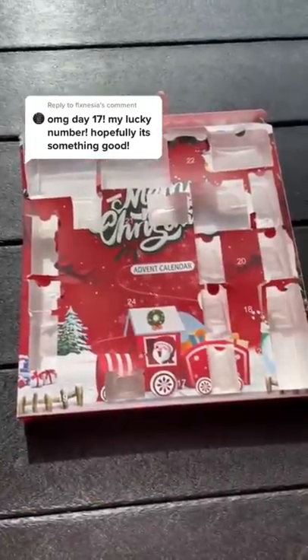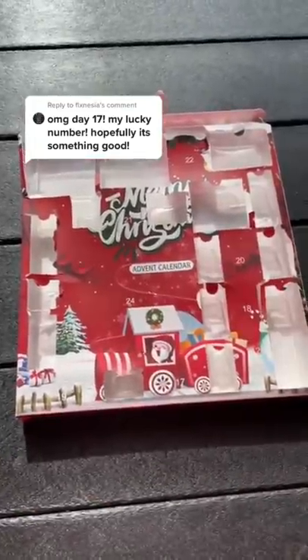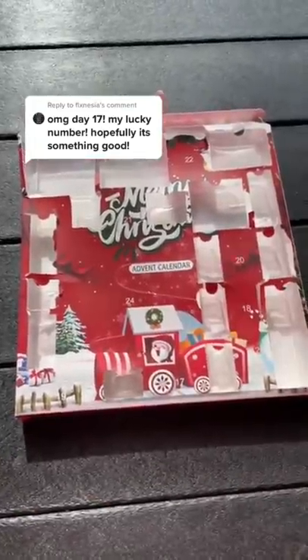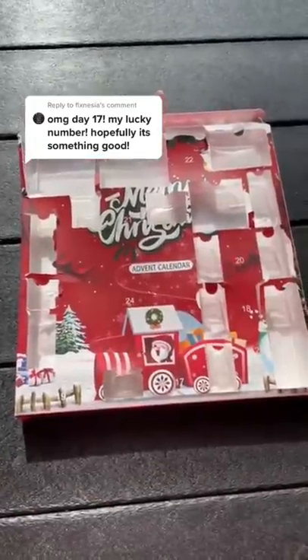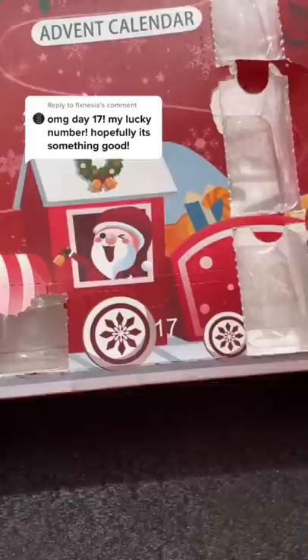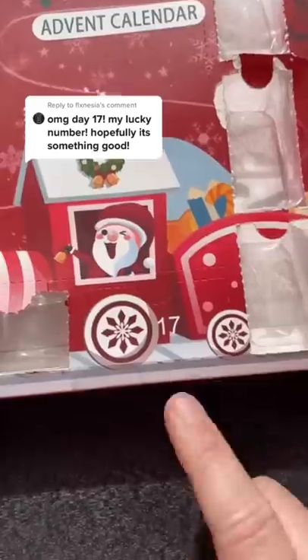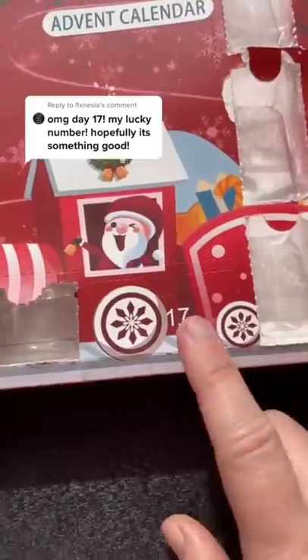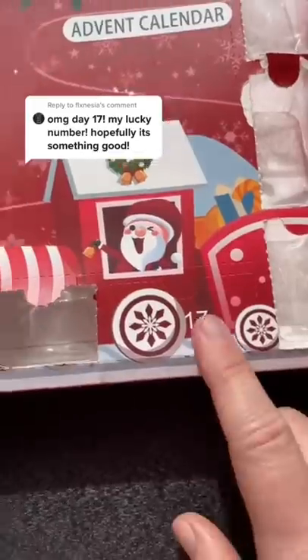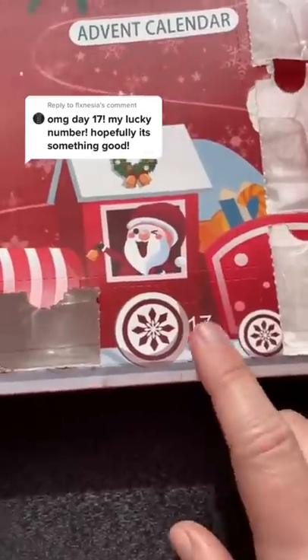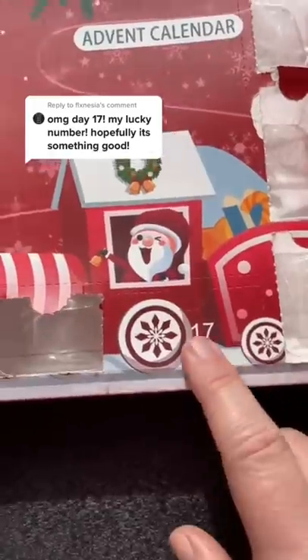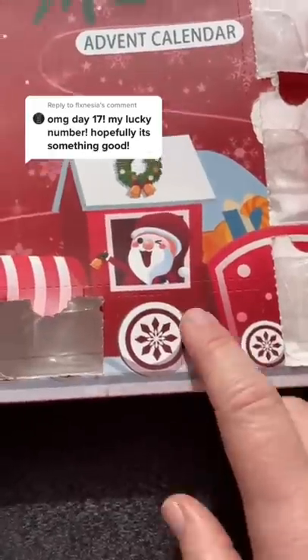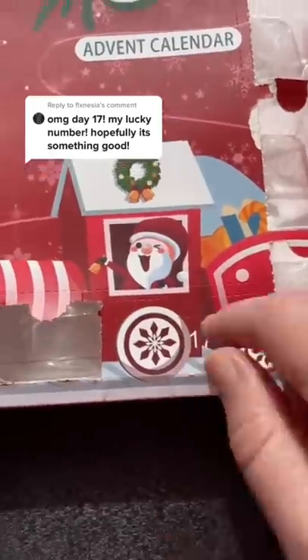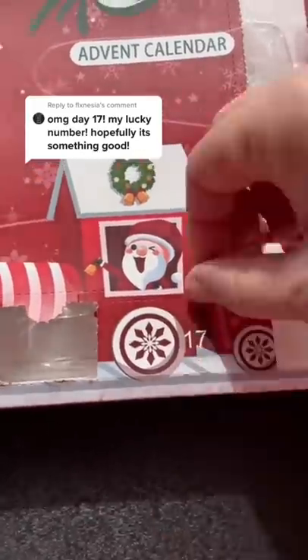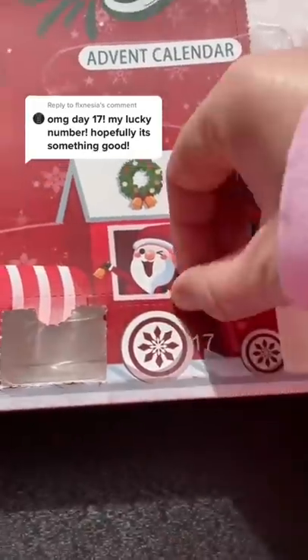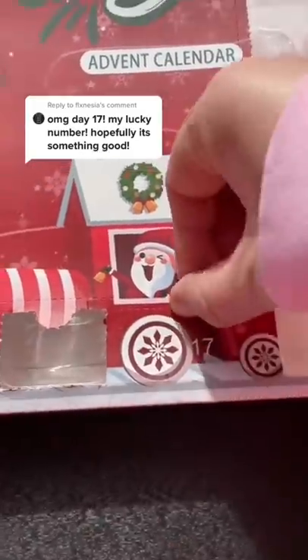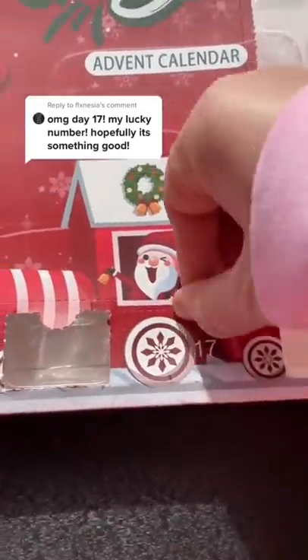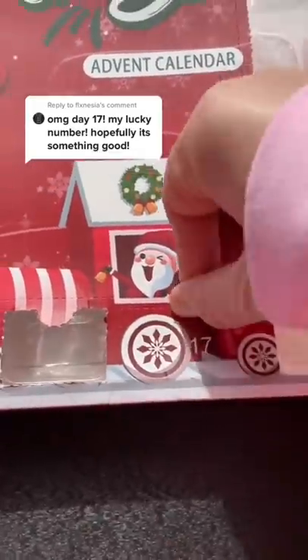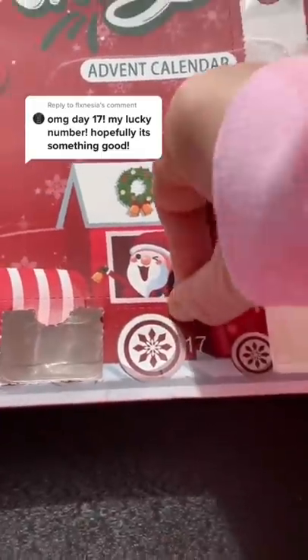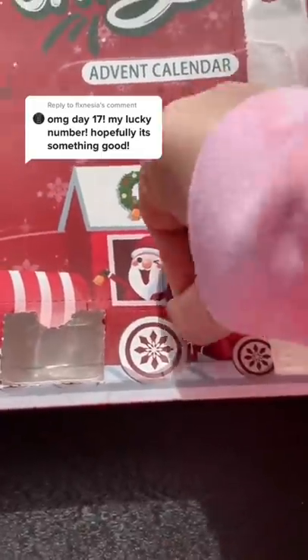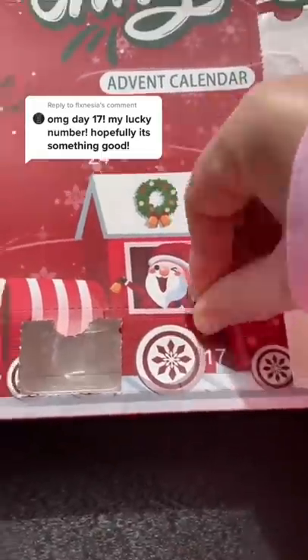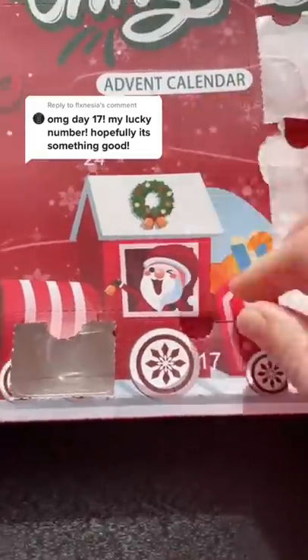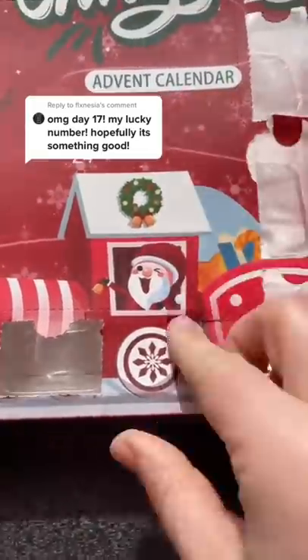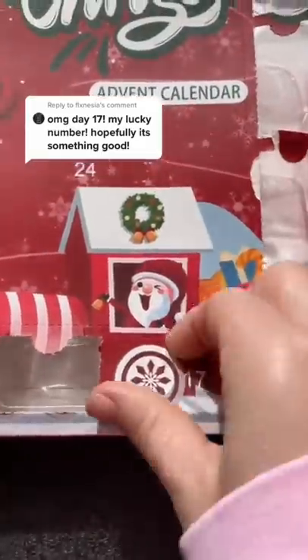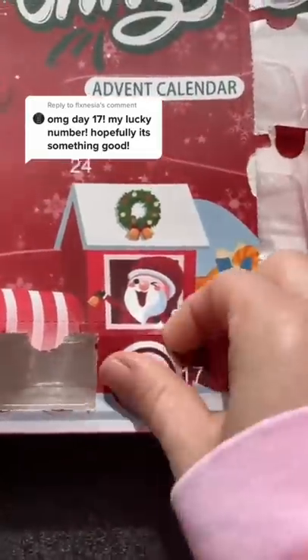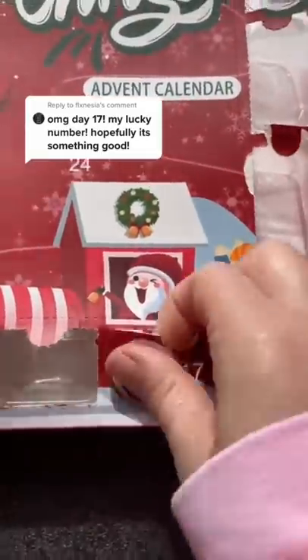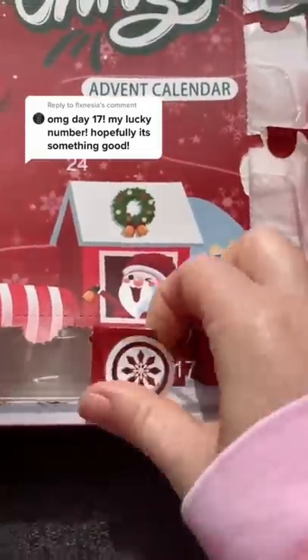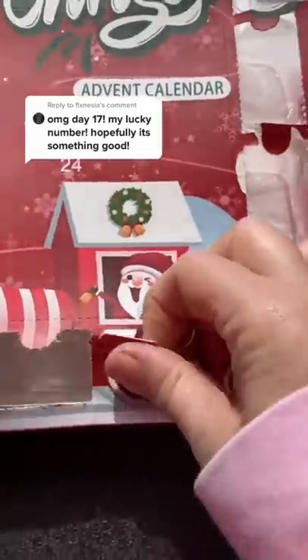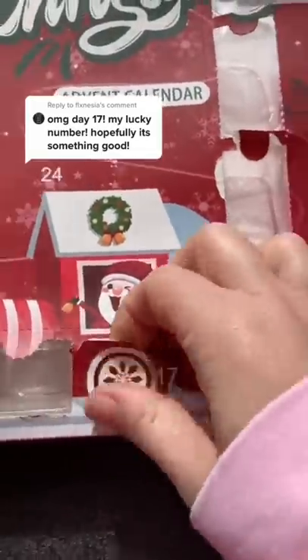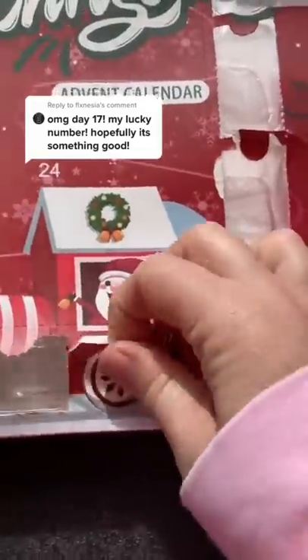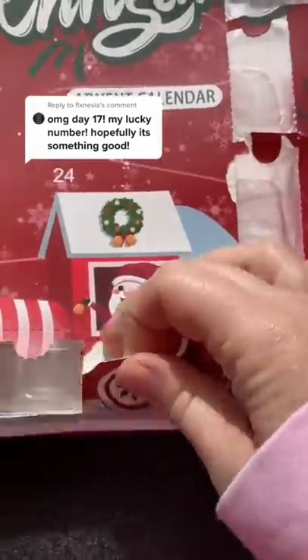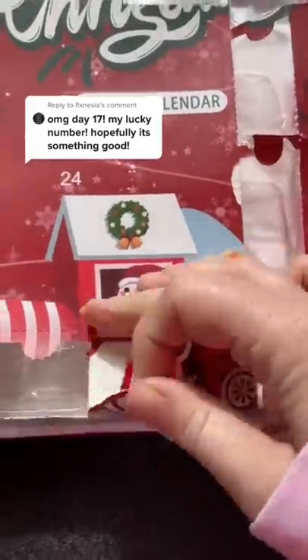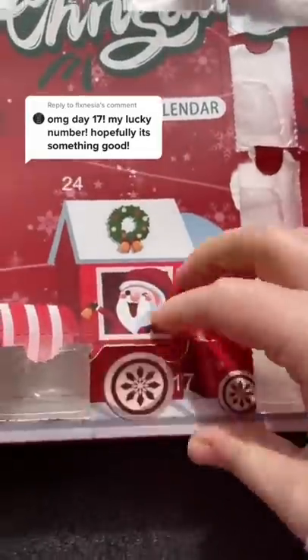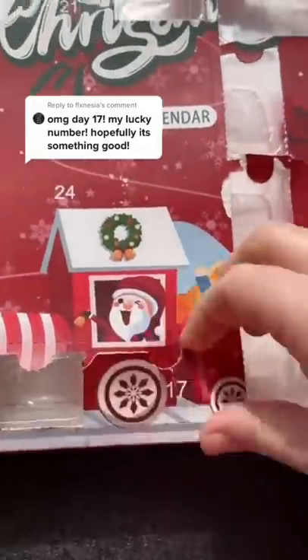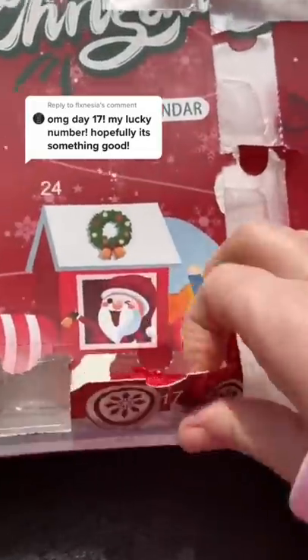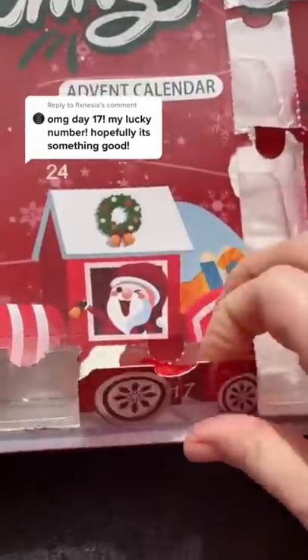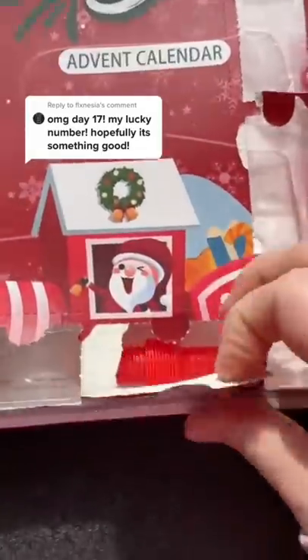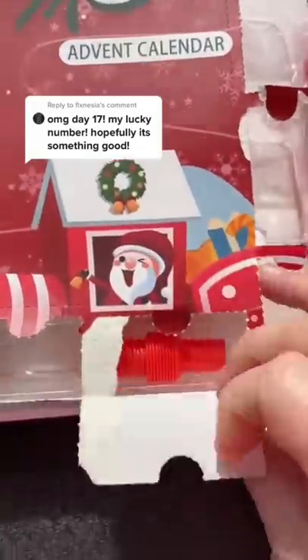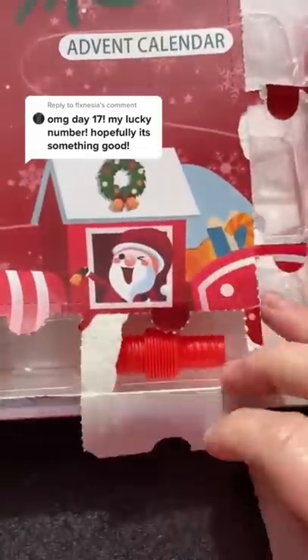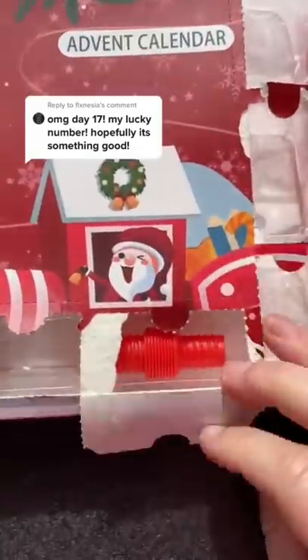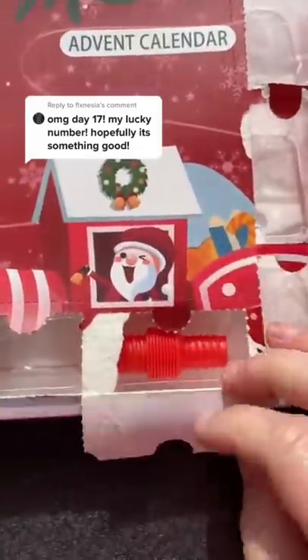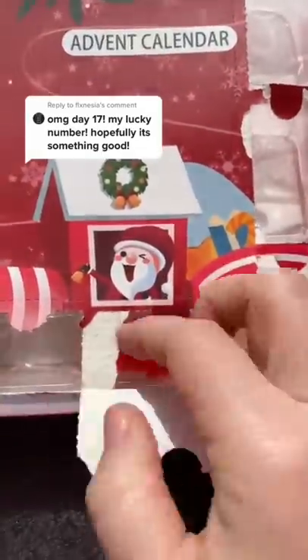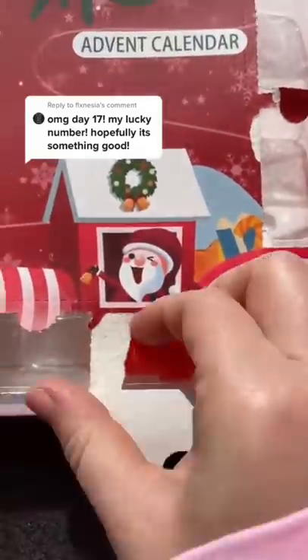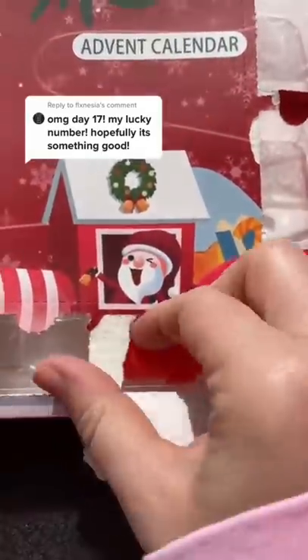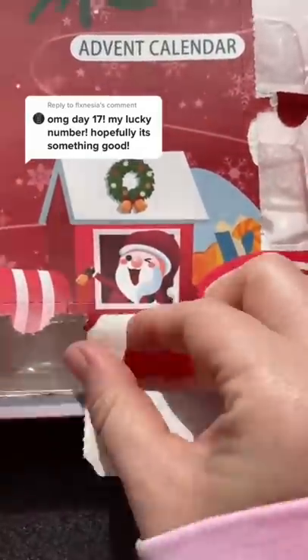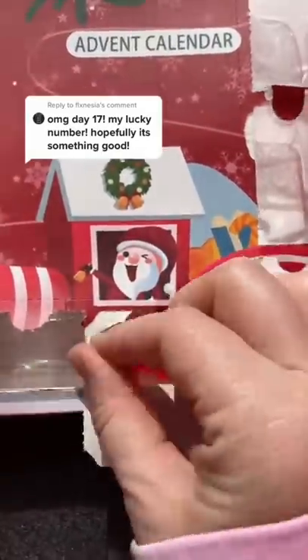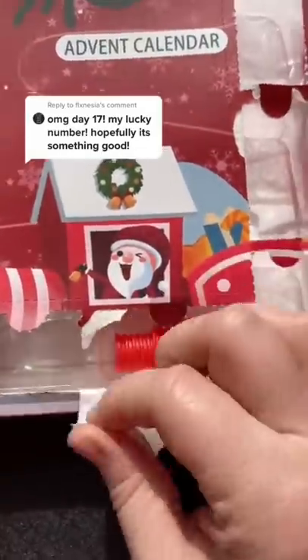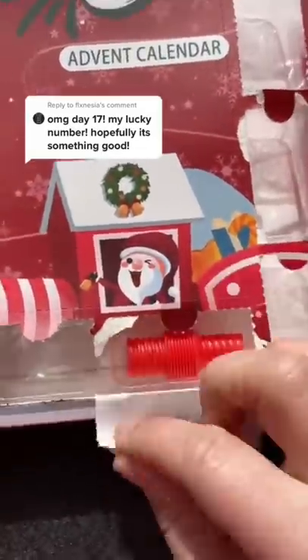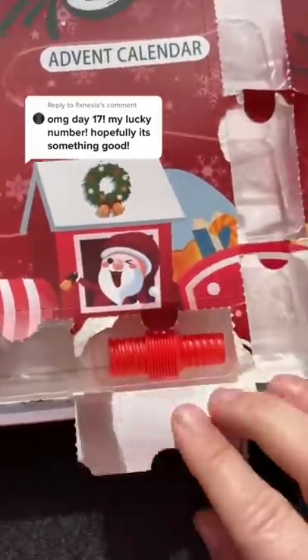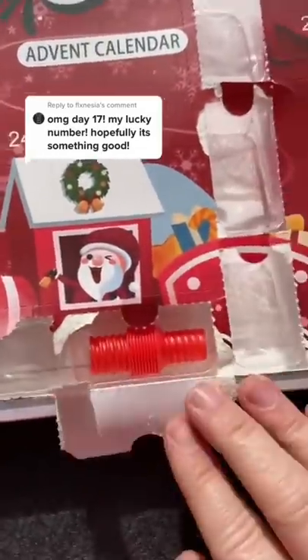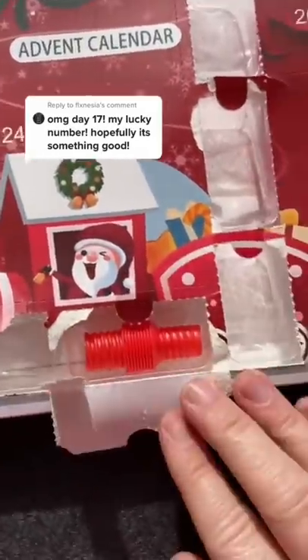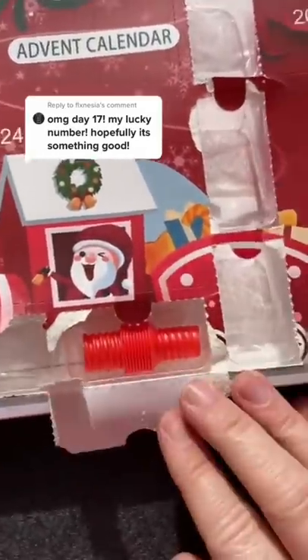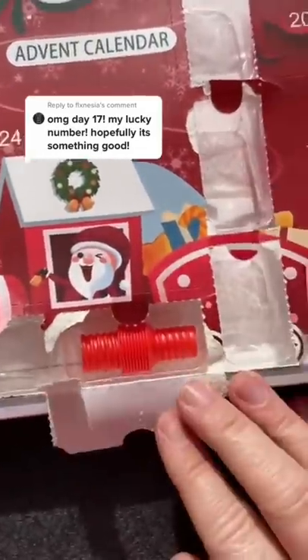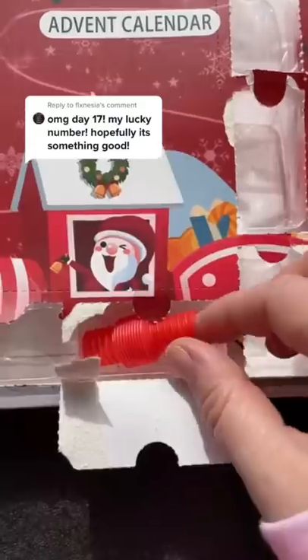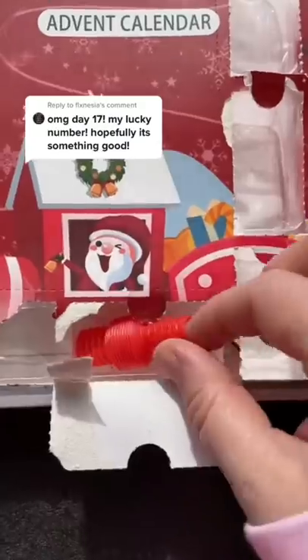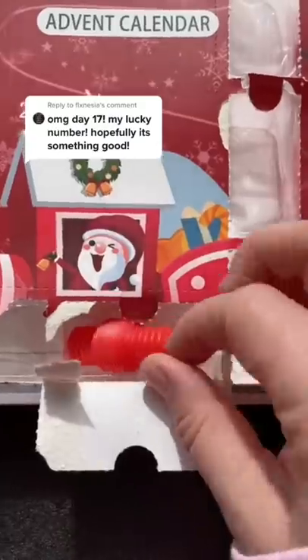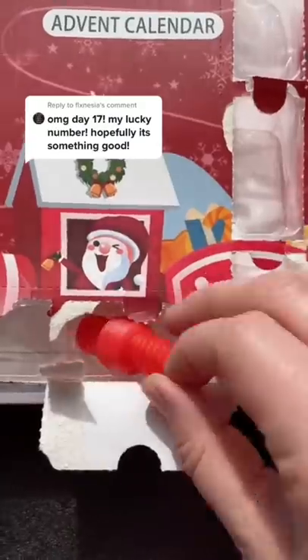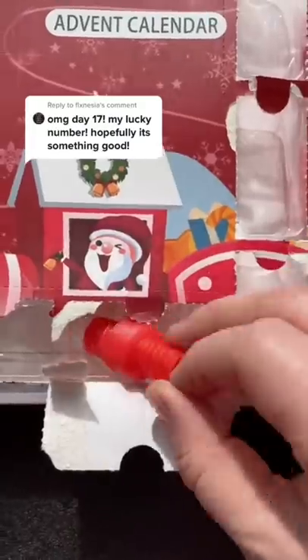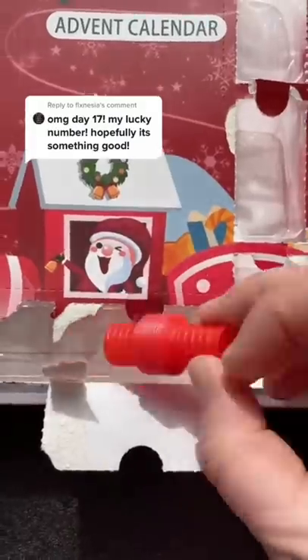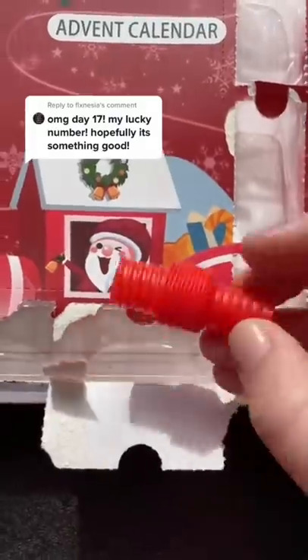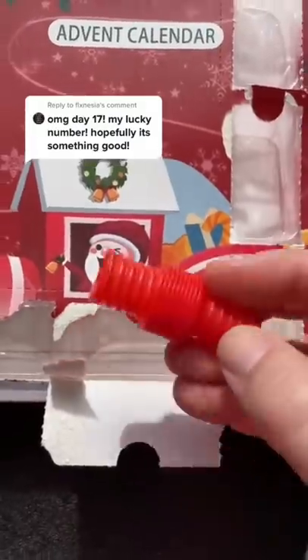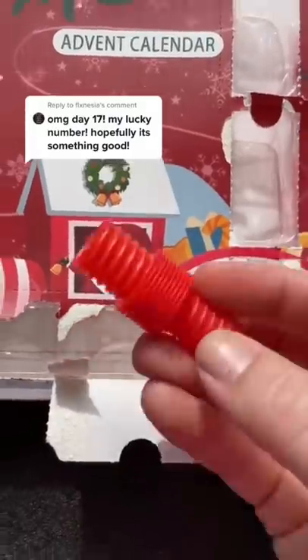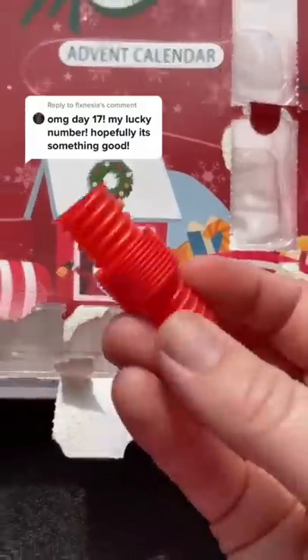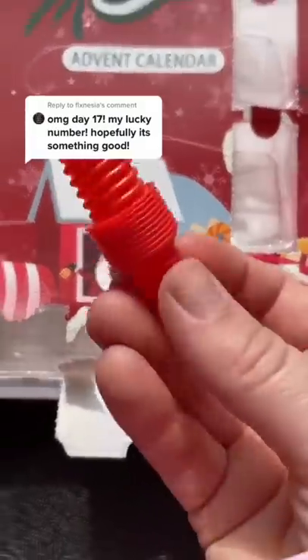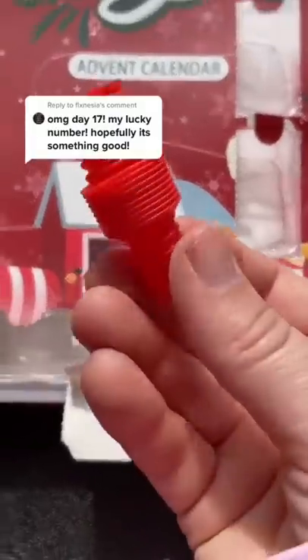I'm excited for day 17. The big reveal shows another micro pop tube.